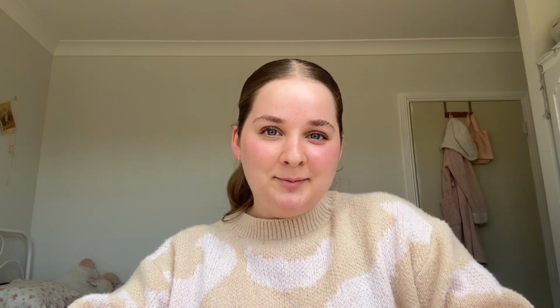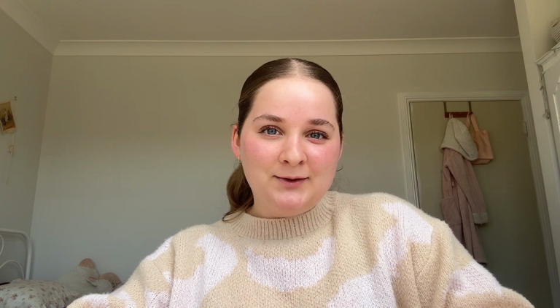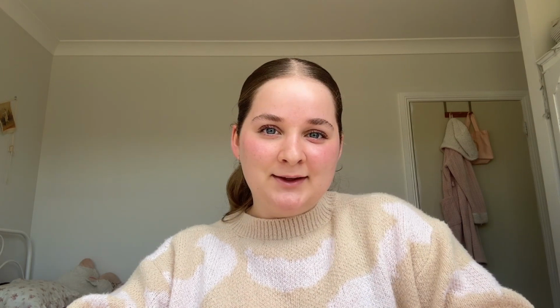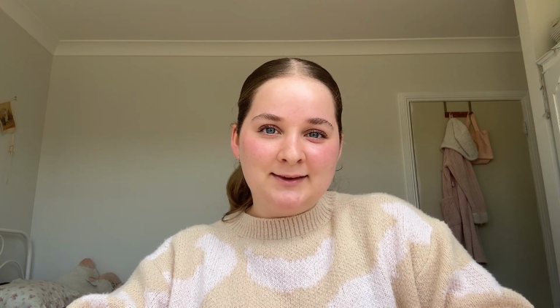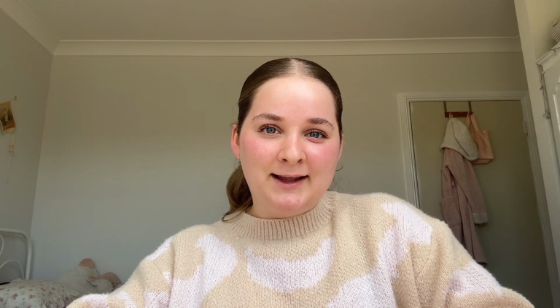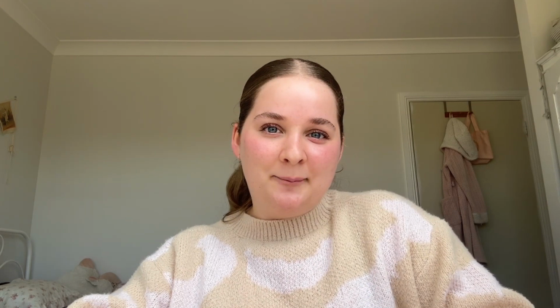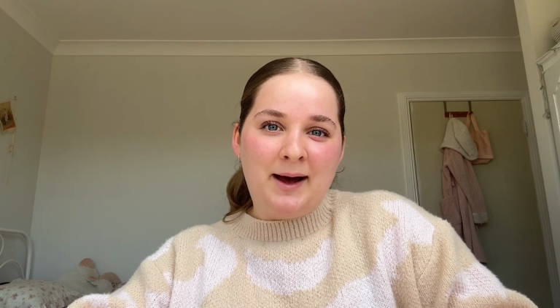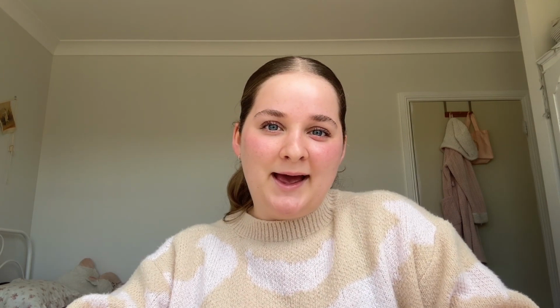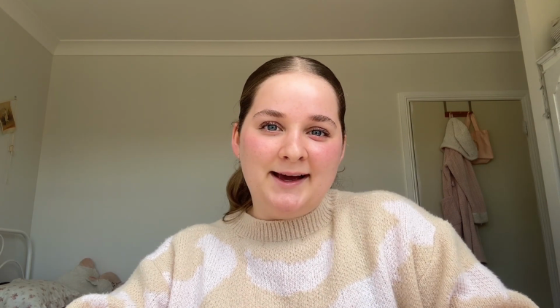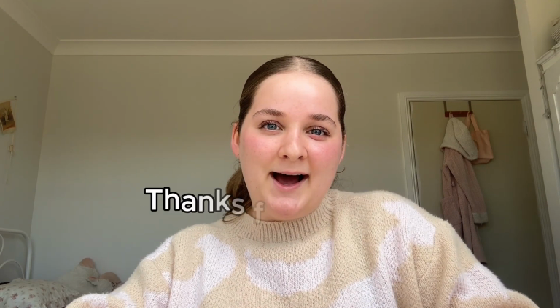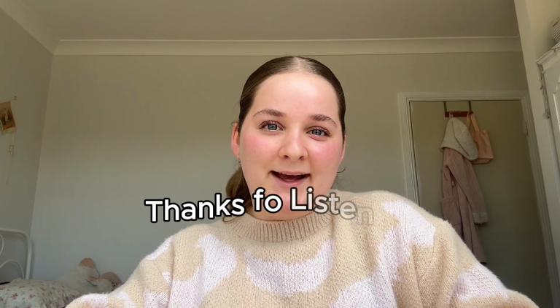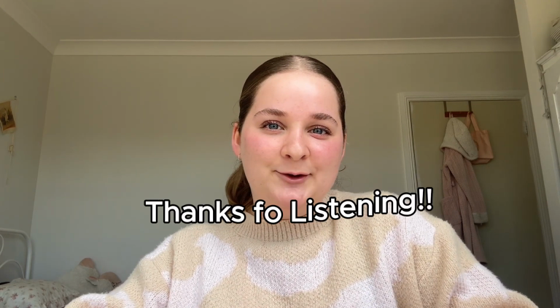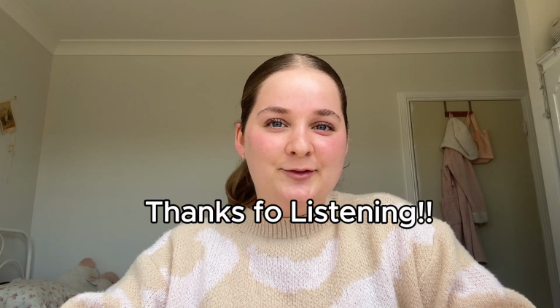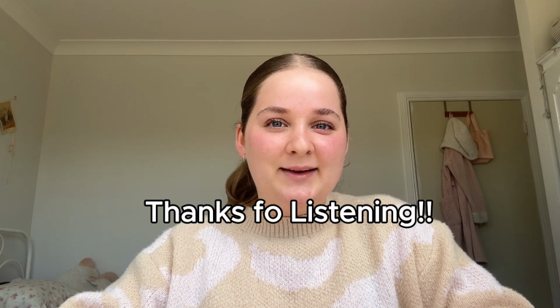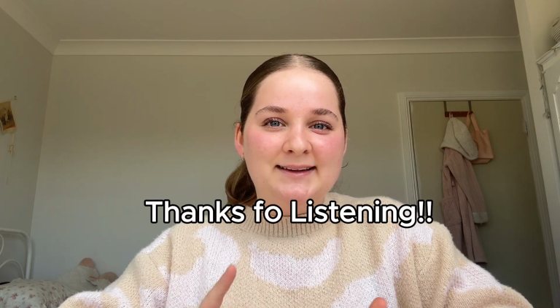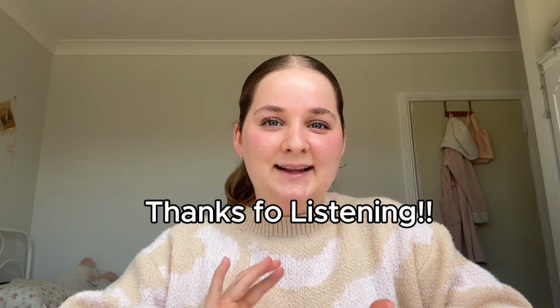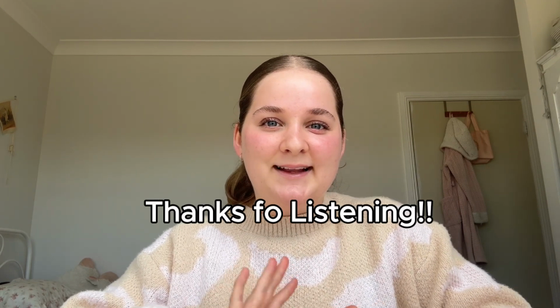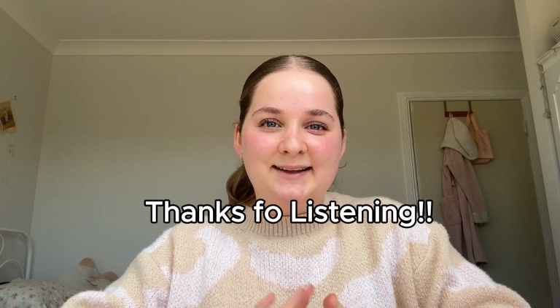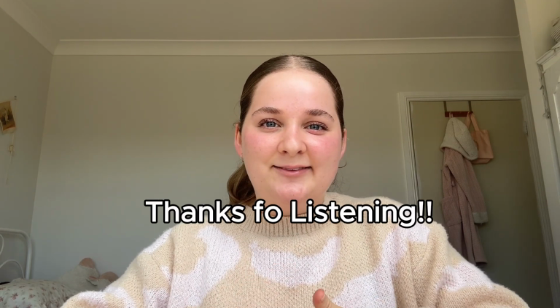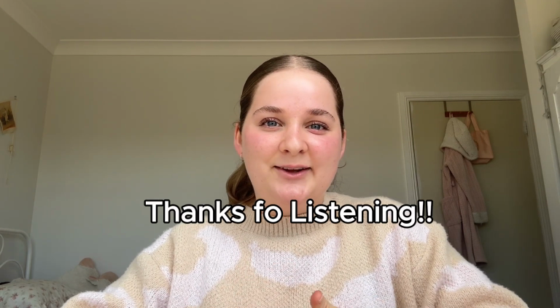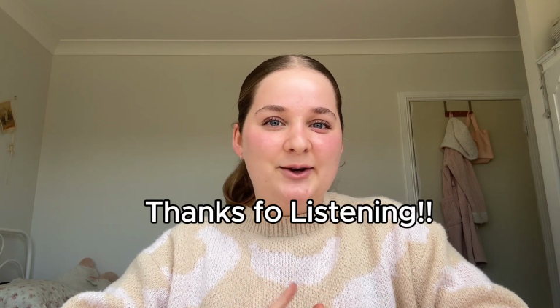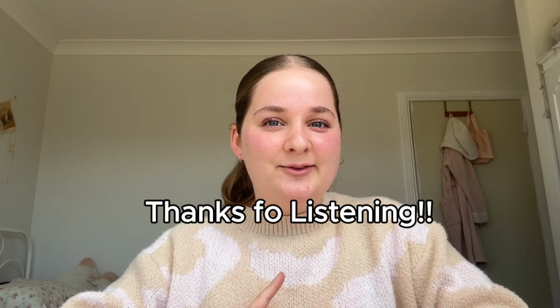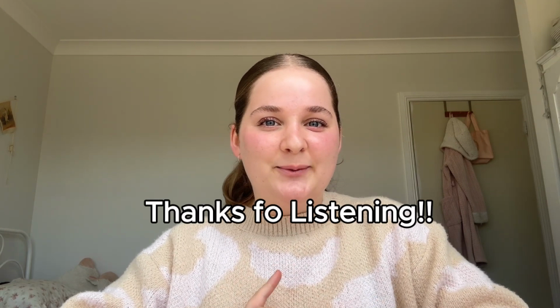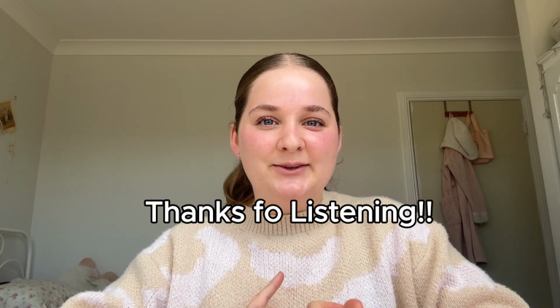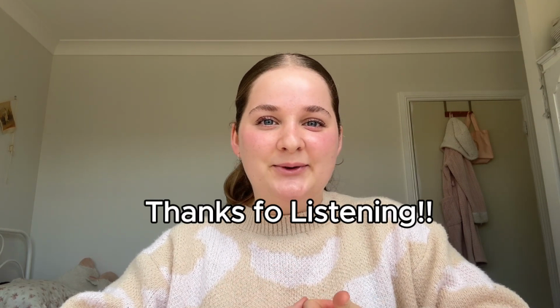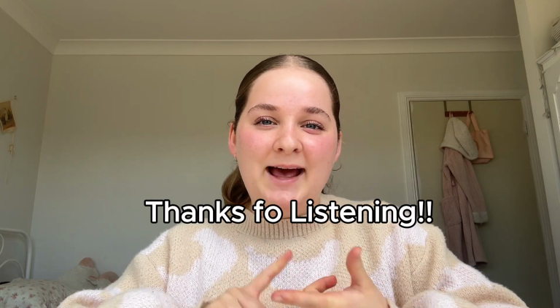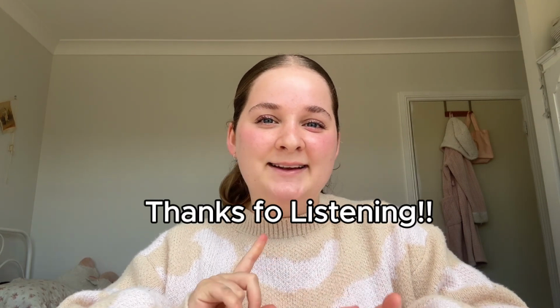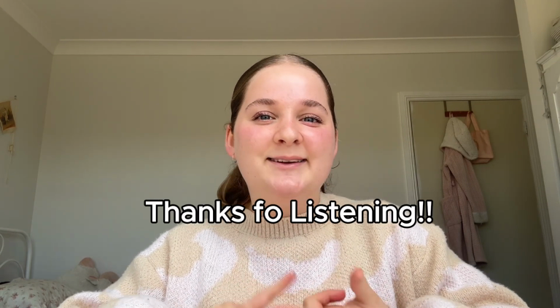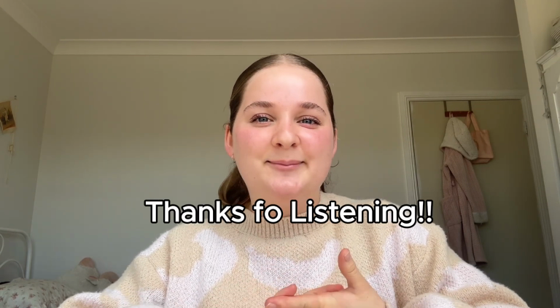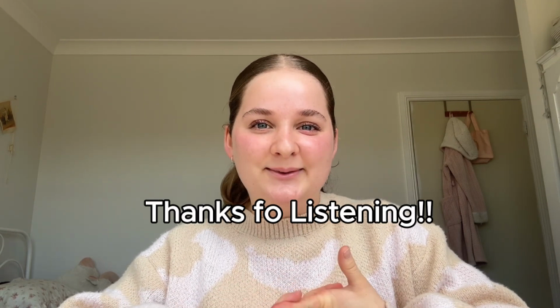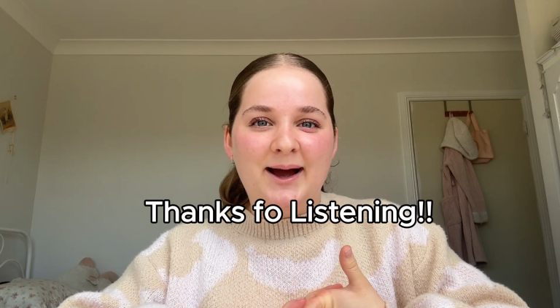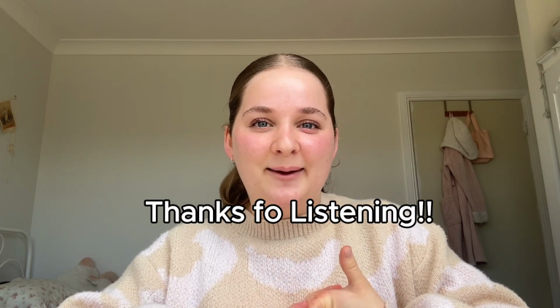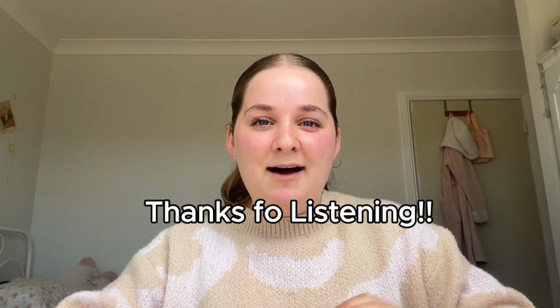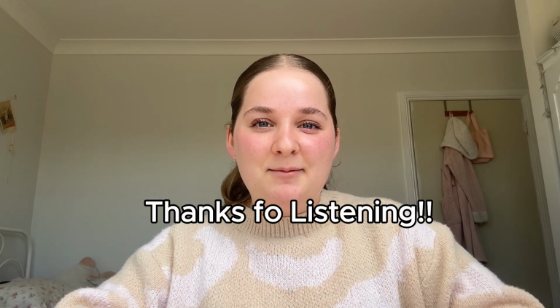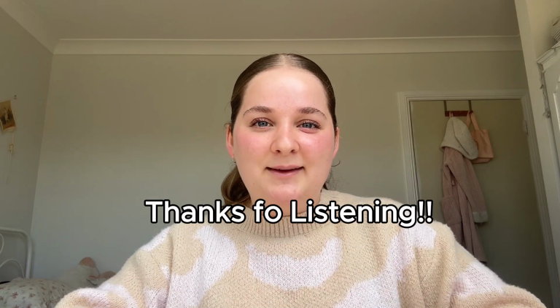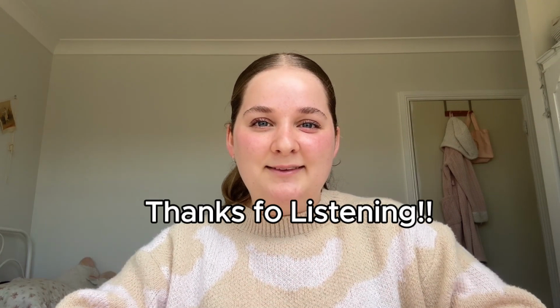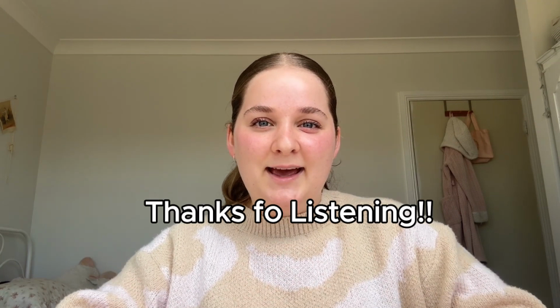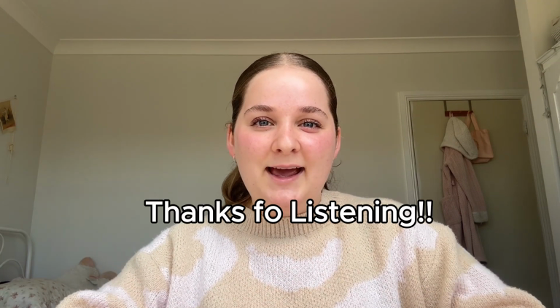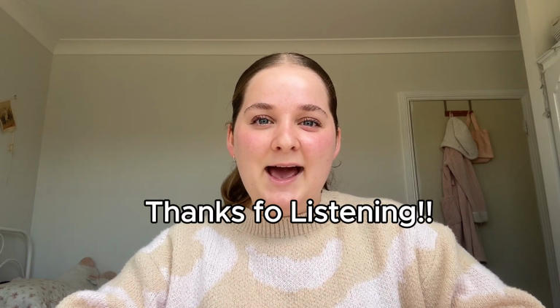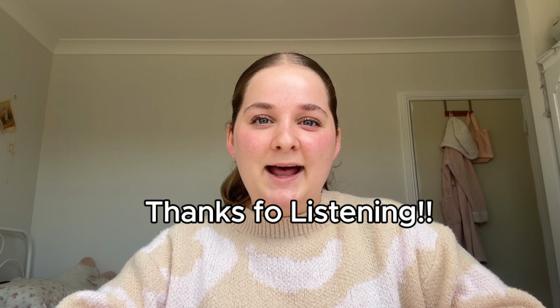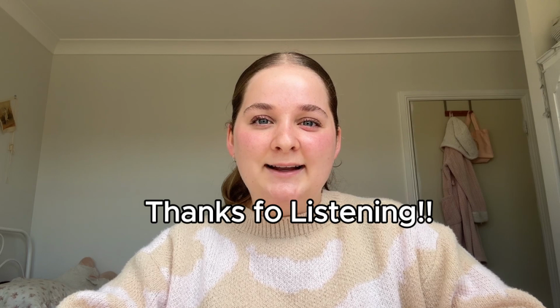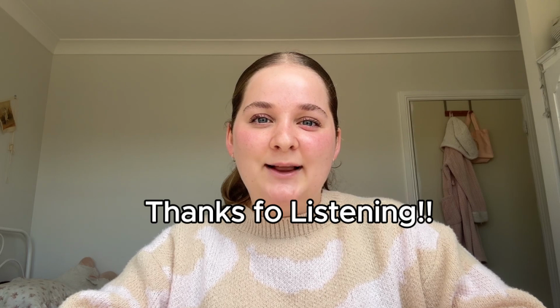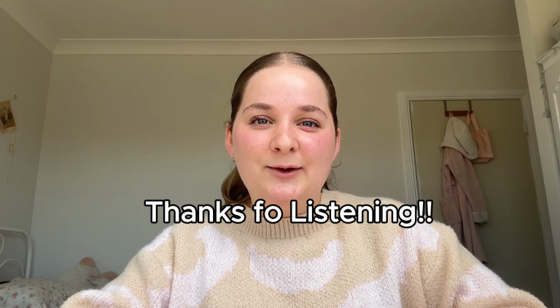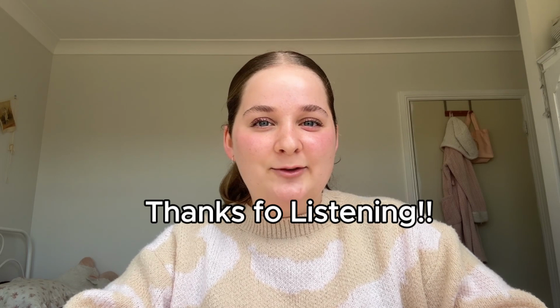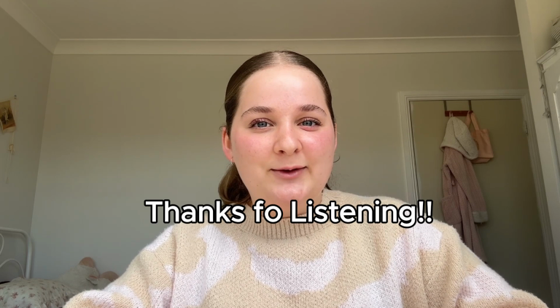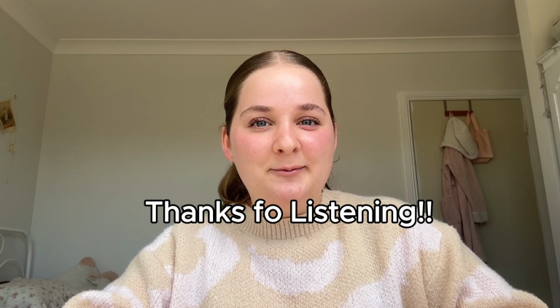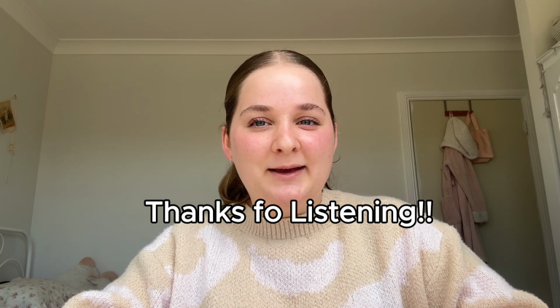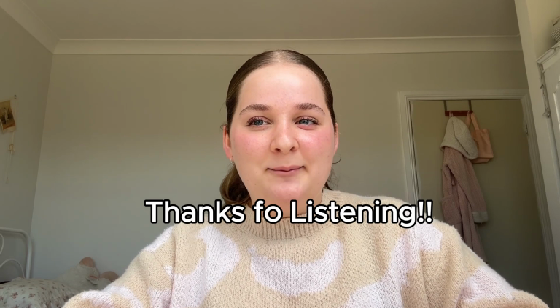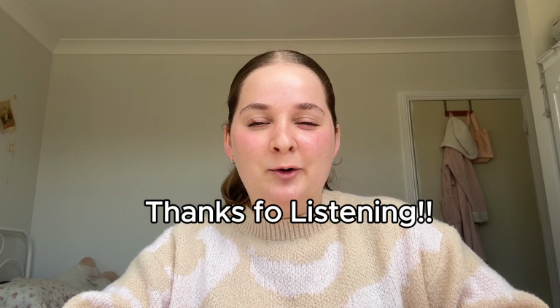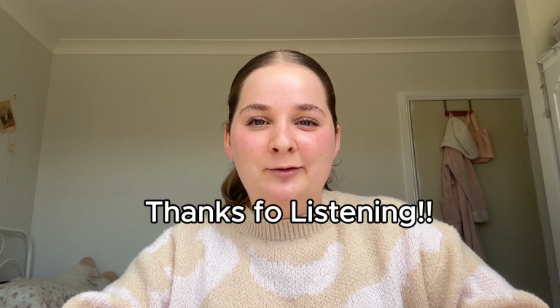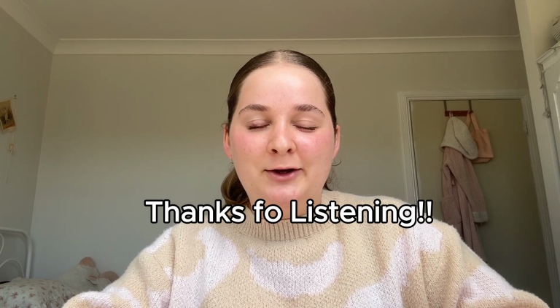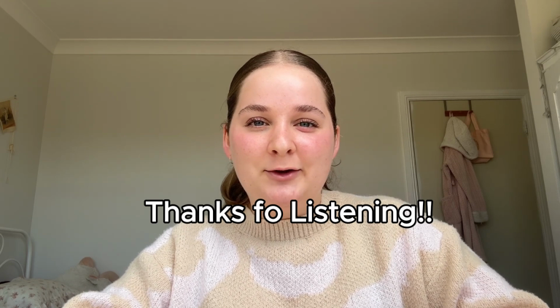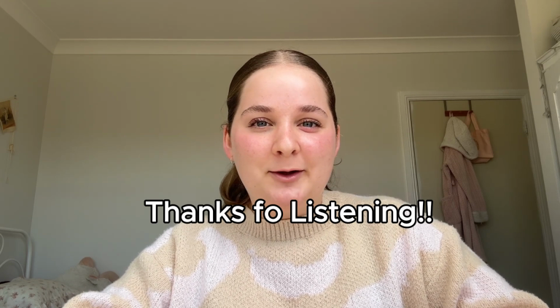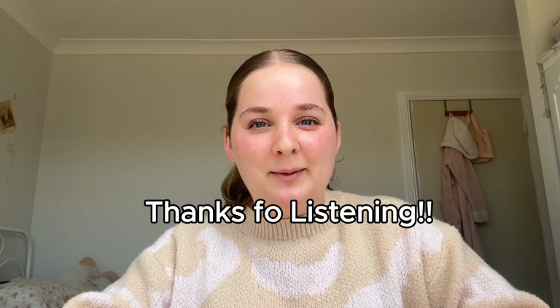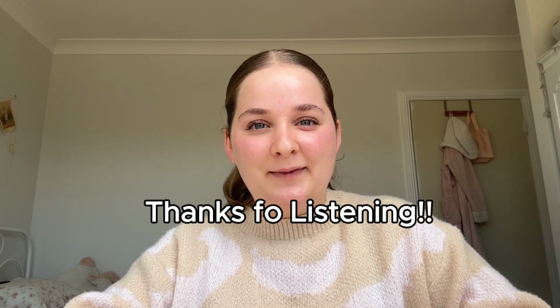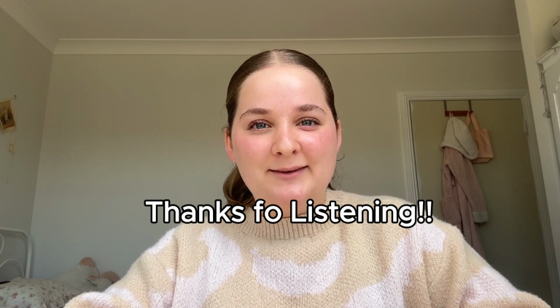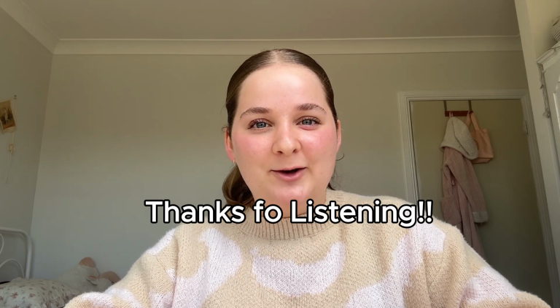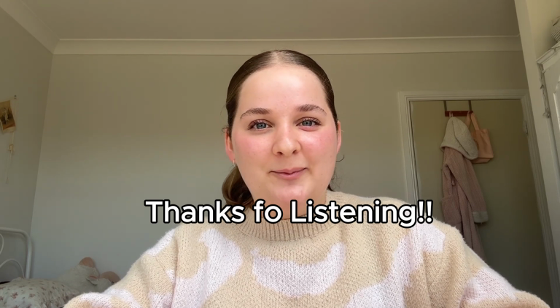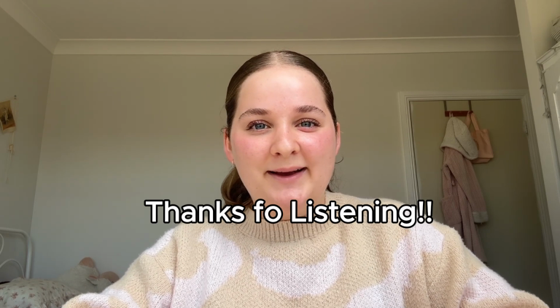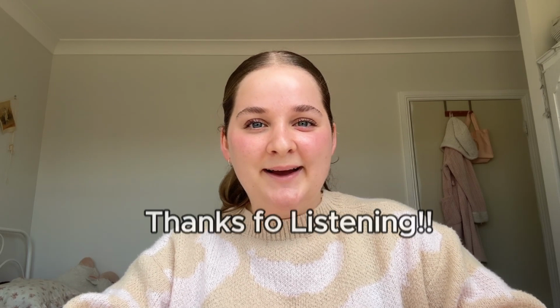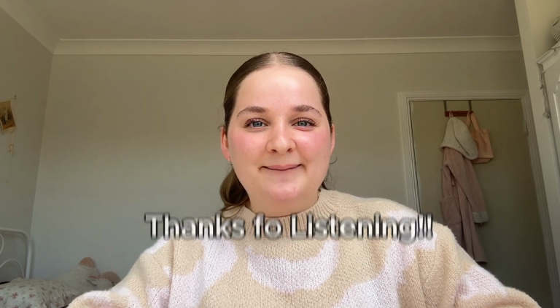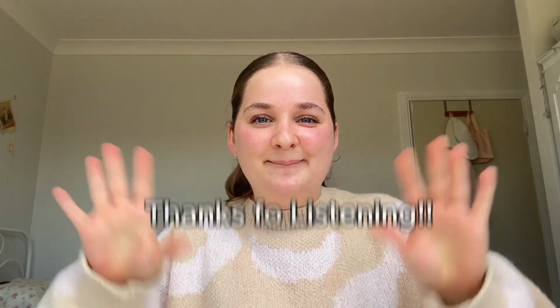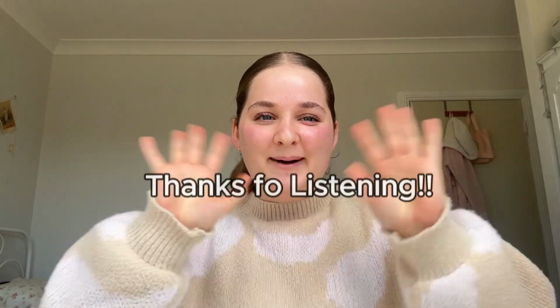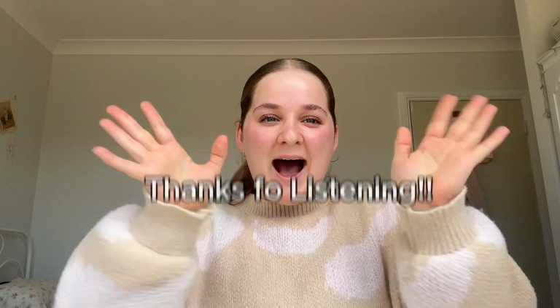I hope you learned something about AI. Don't forget to like this video if you enjoyed it and subscribe. Have the best day and I look forward to making more videos about this topic. Bye!